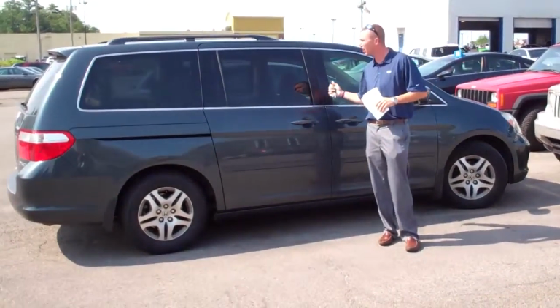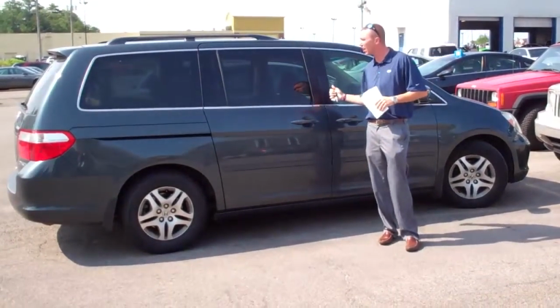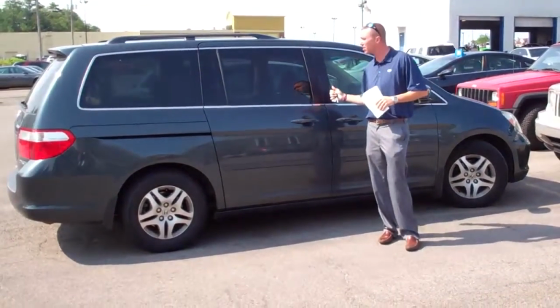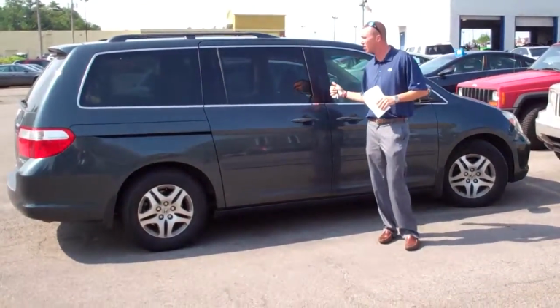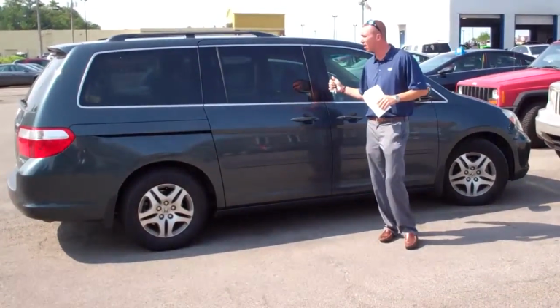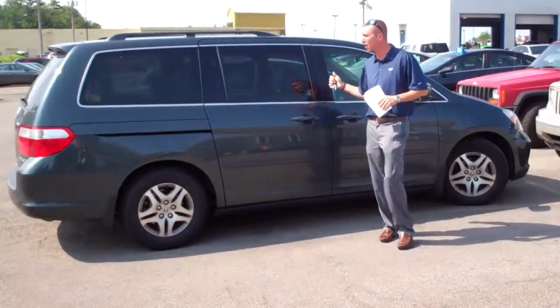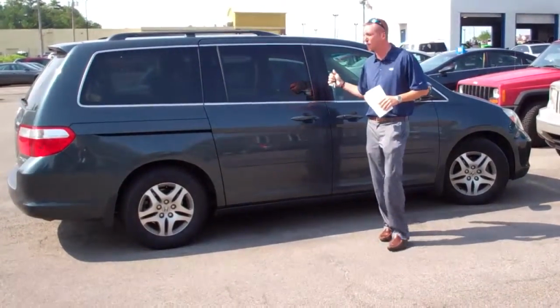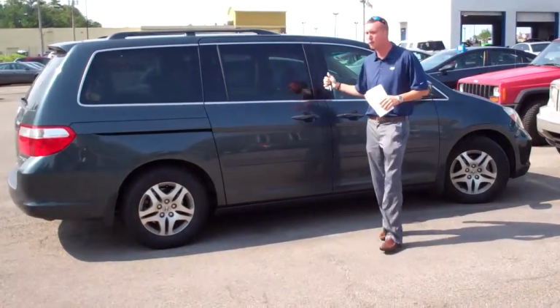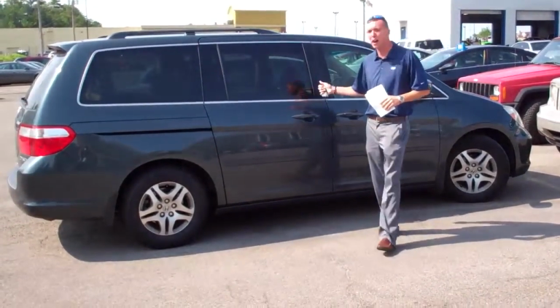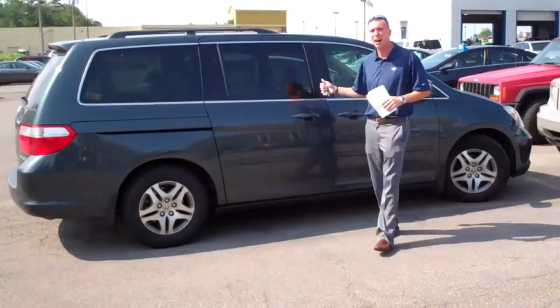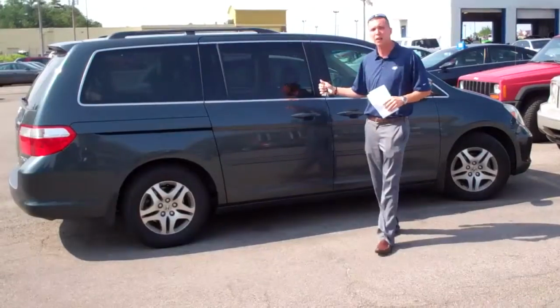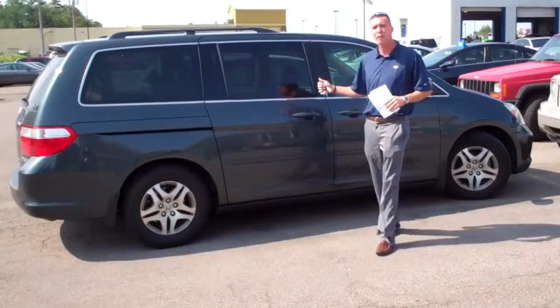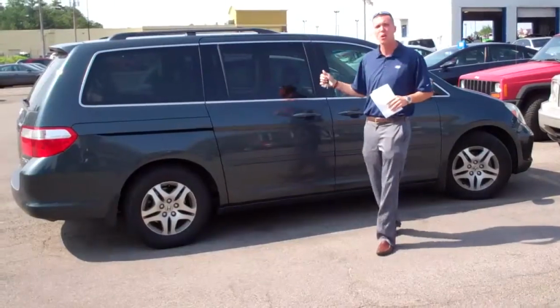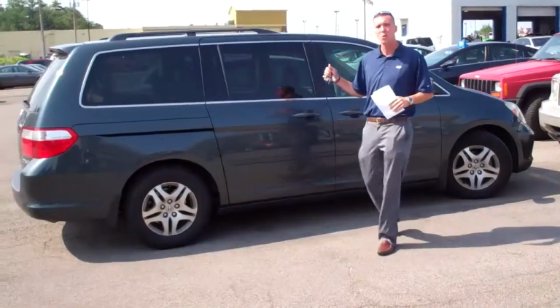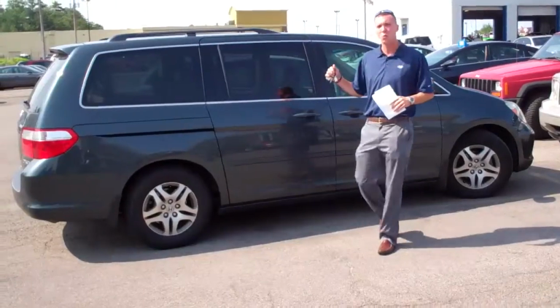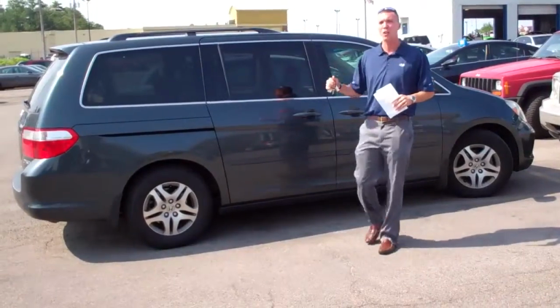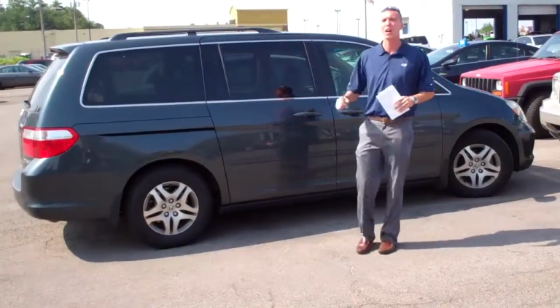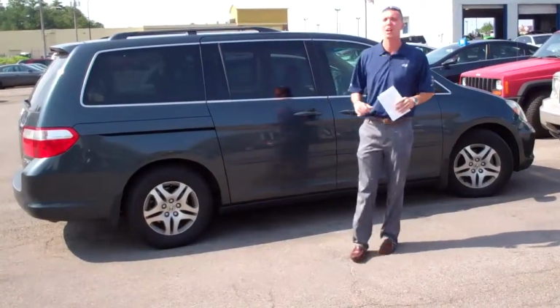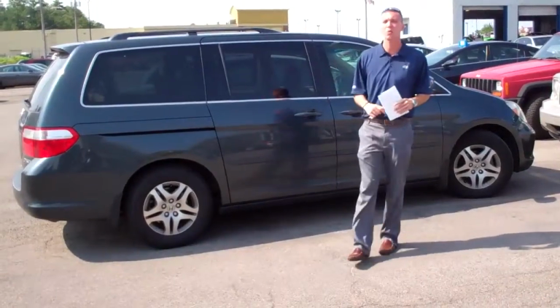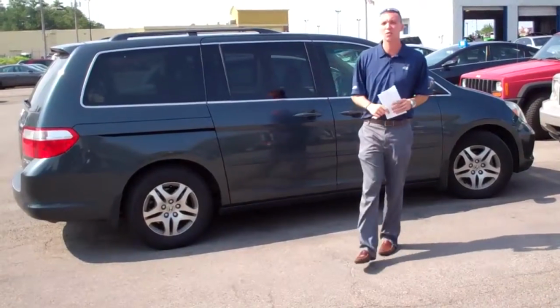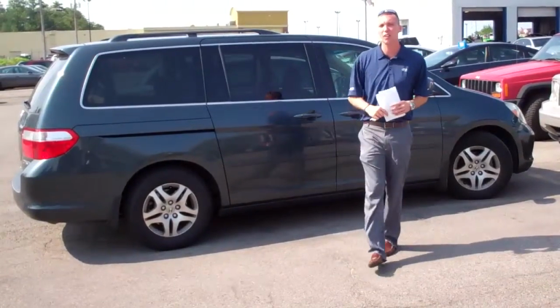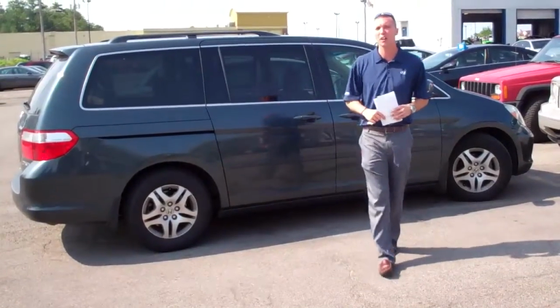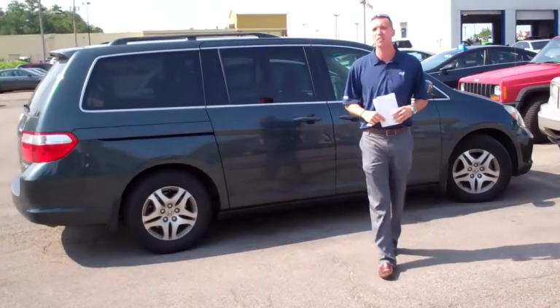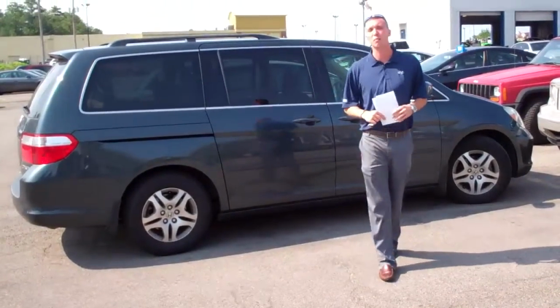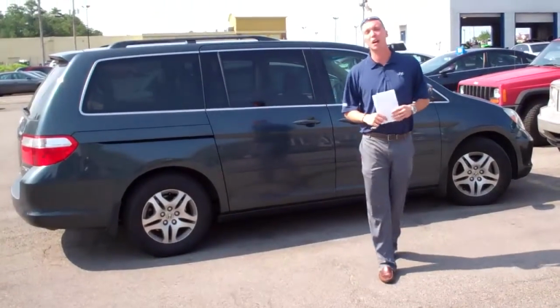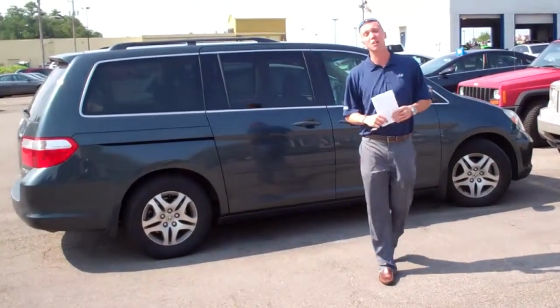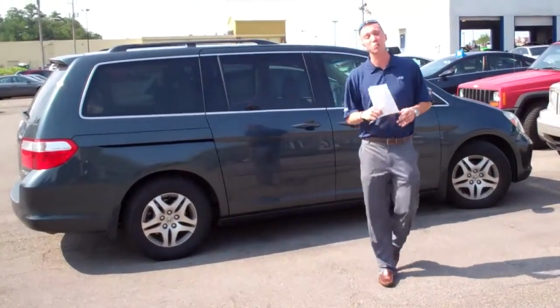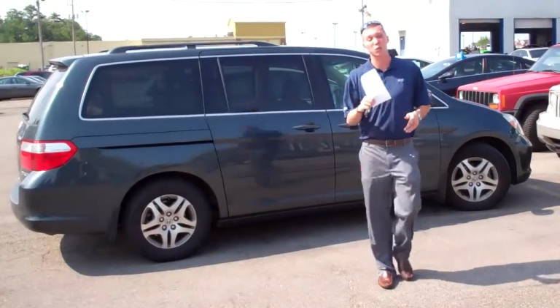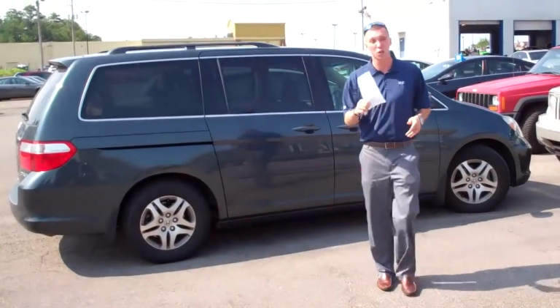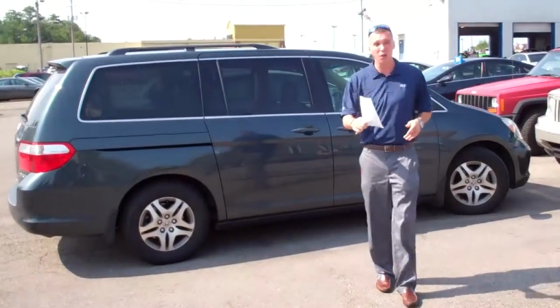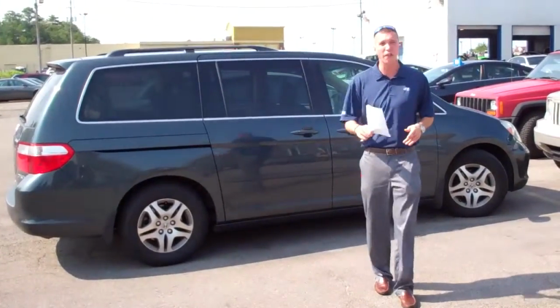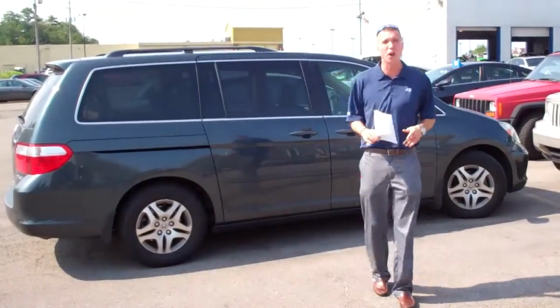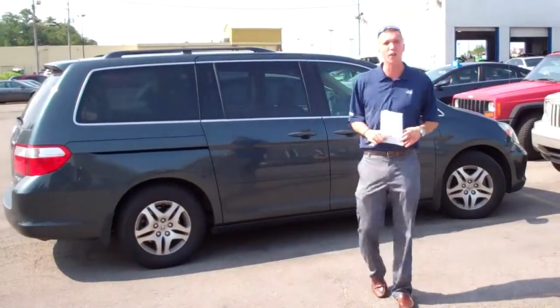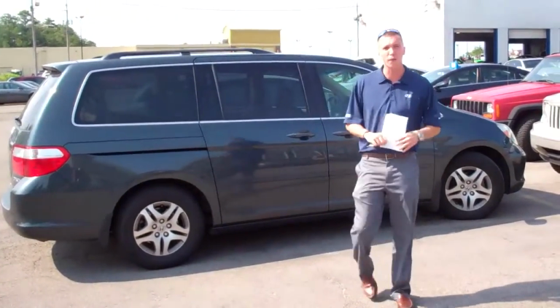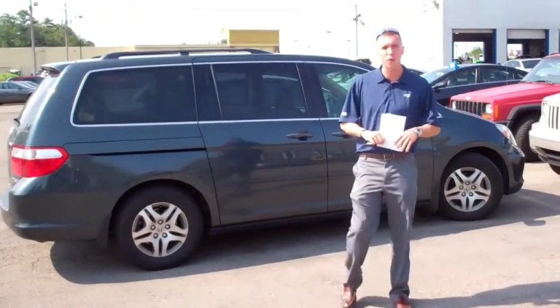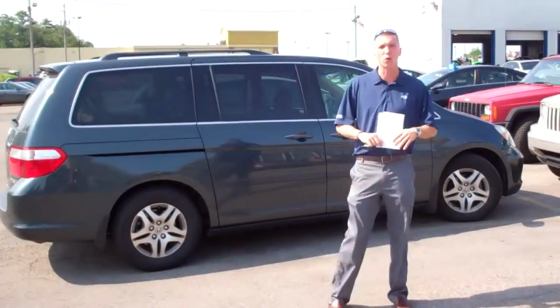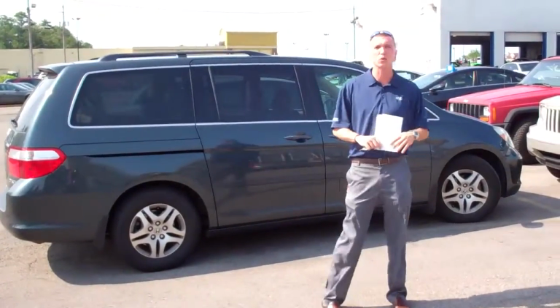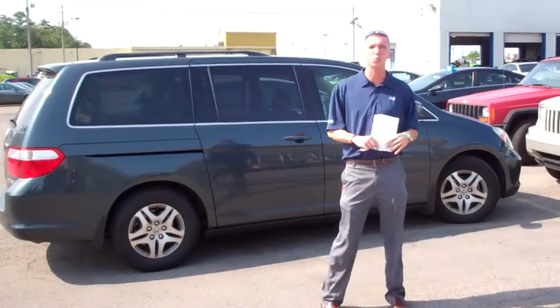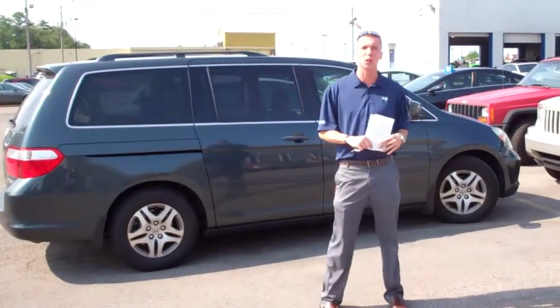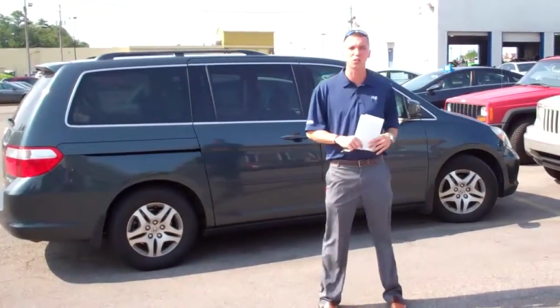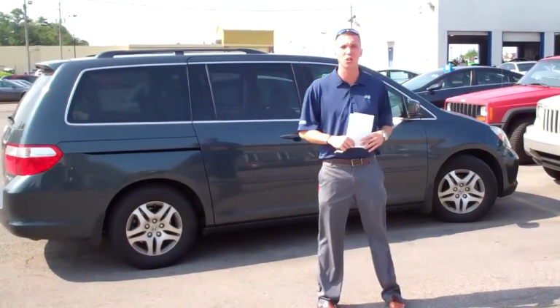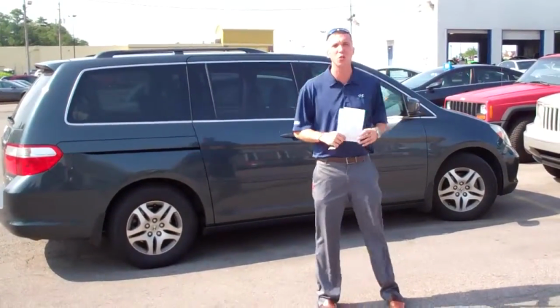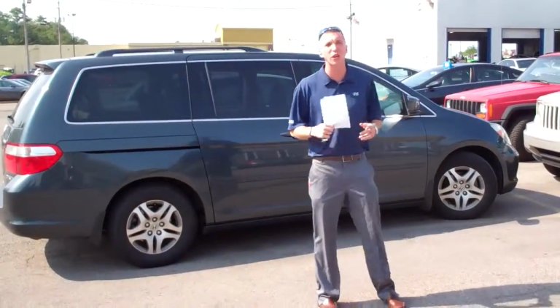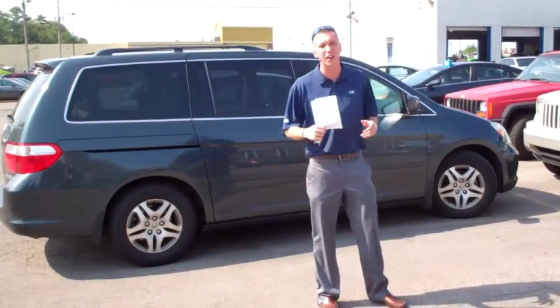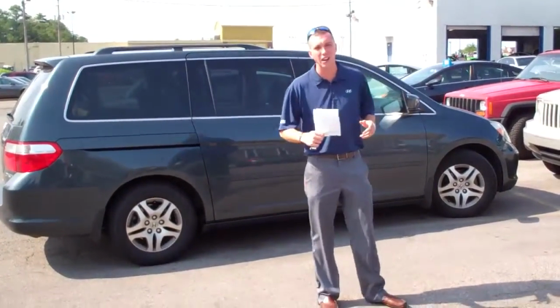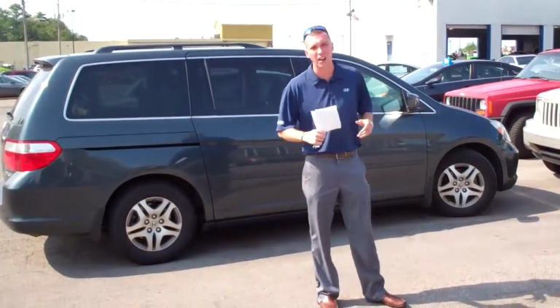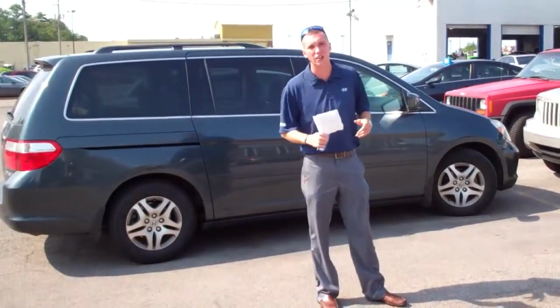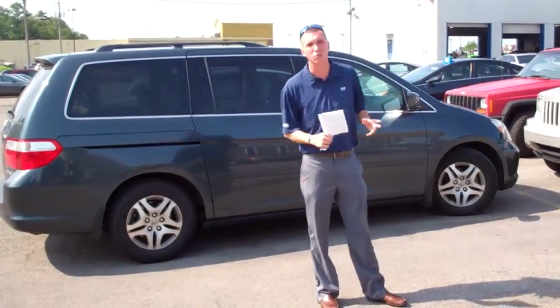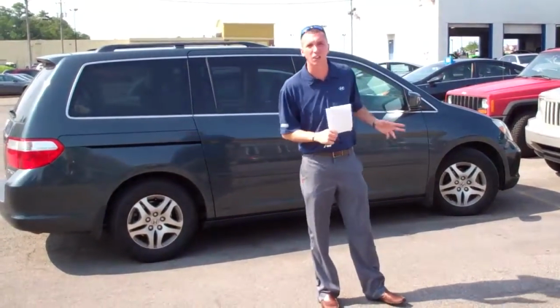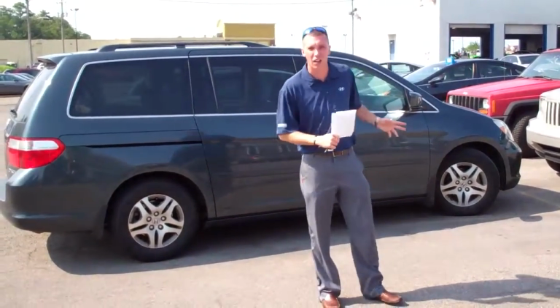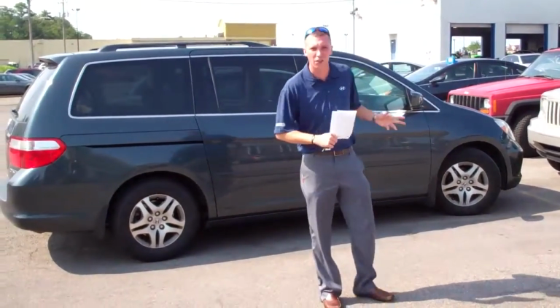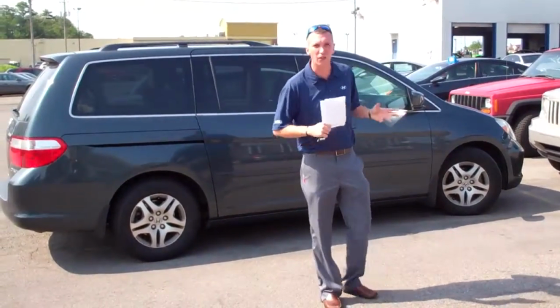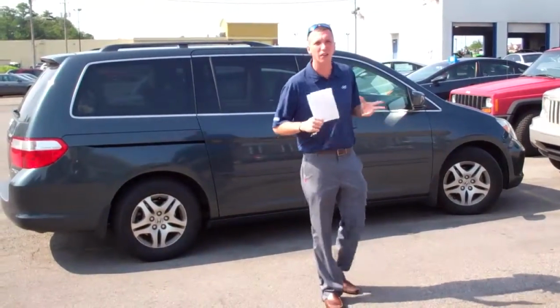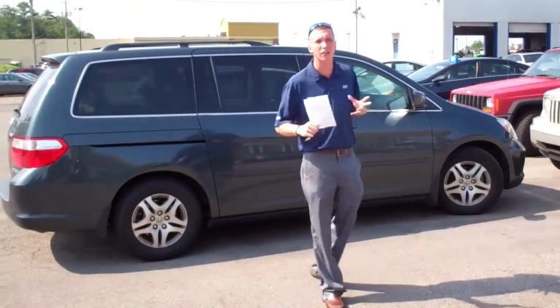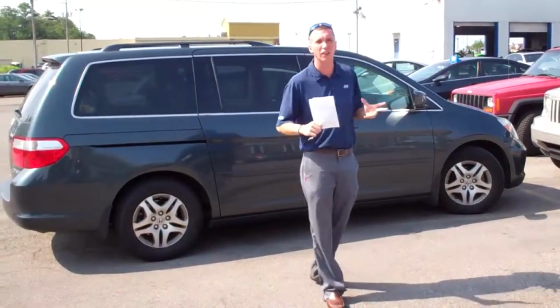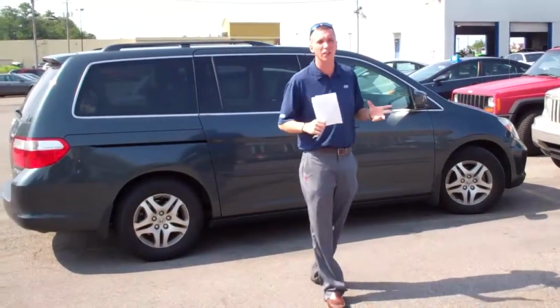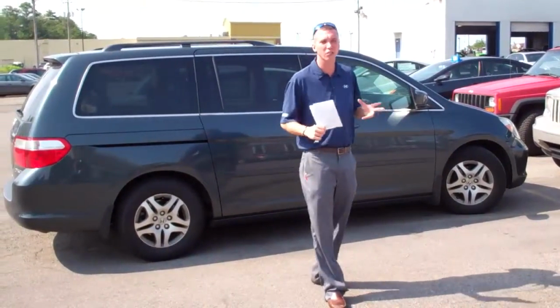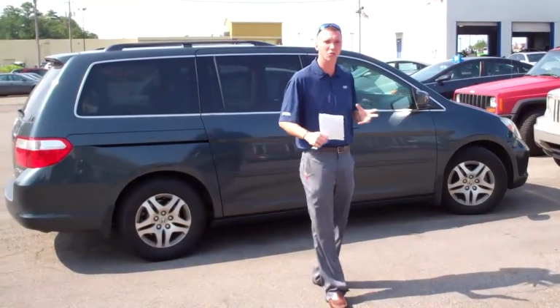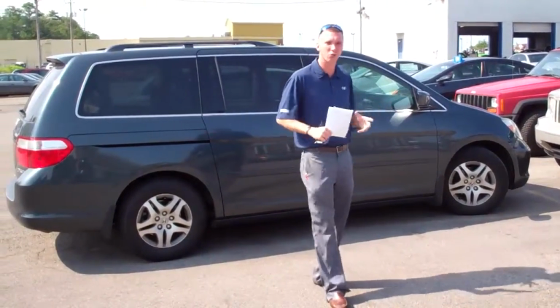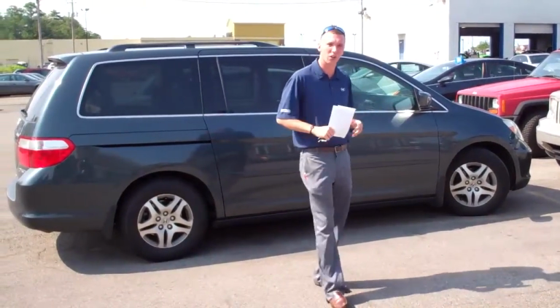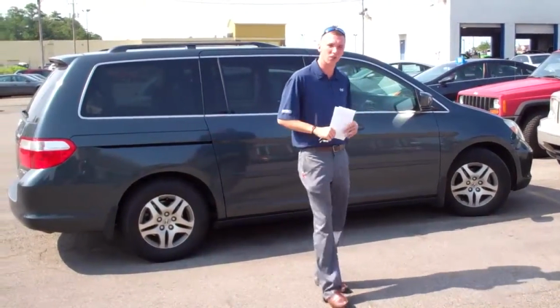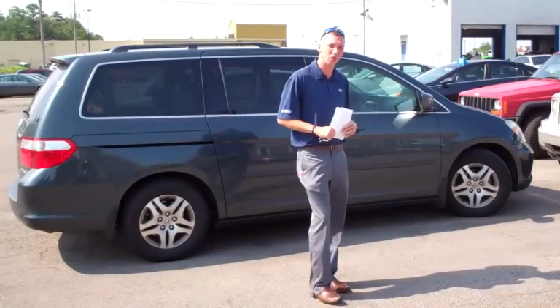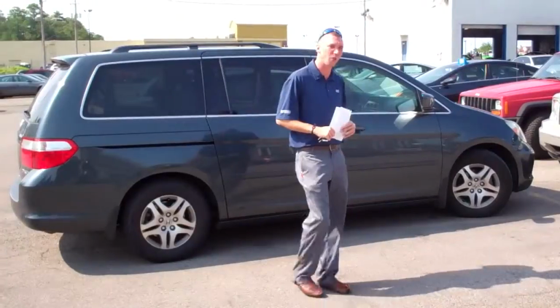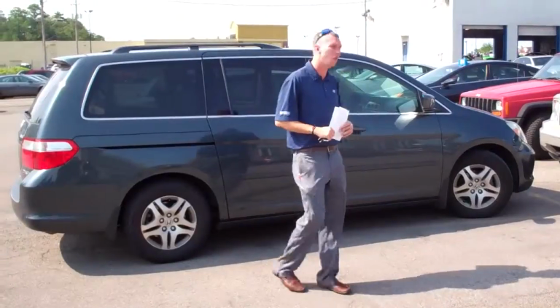It's a 5 with 91,000 miles. We do have an 0.4 as well too — EX with leather and everything else as well.